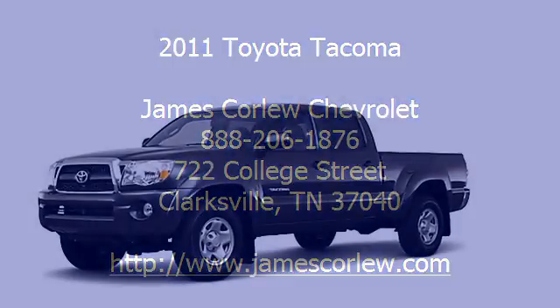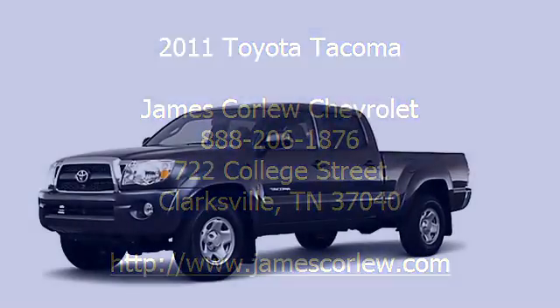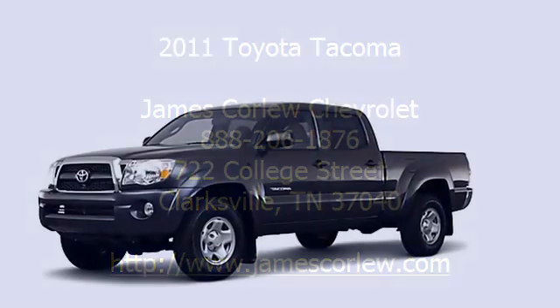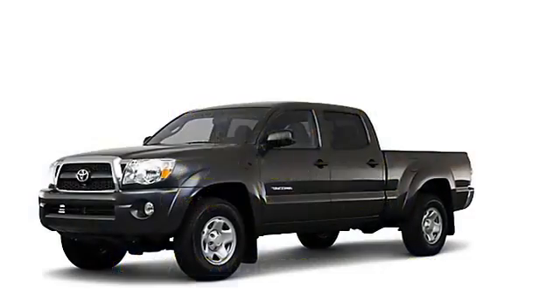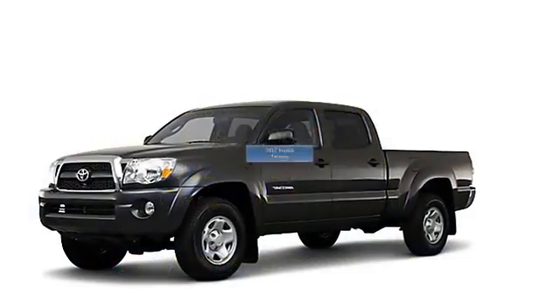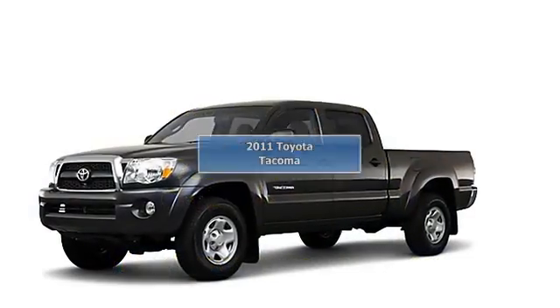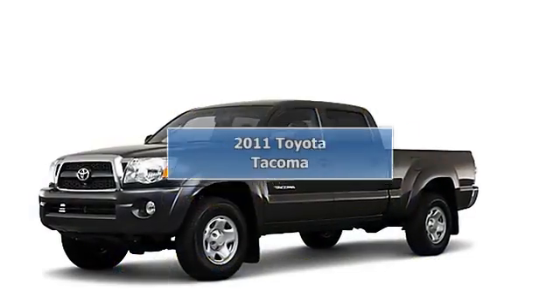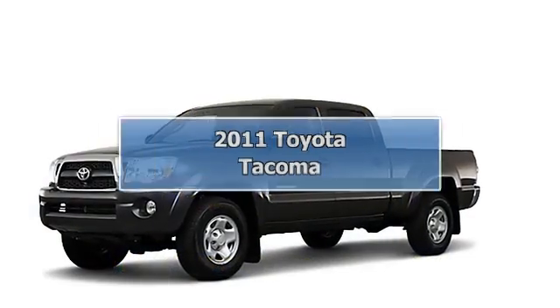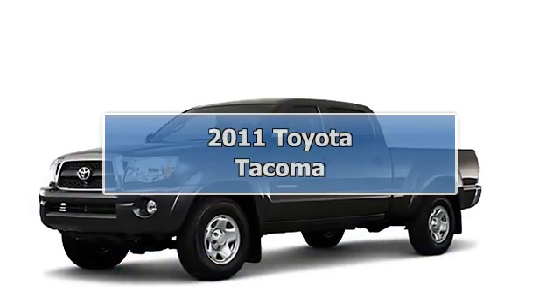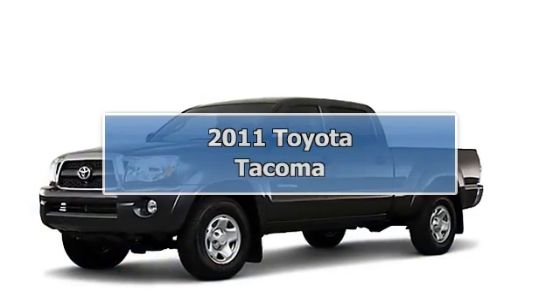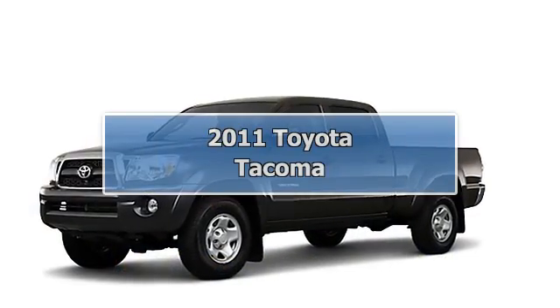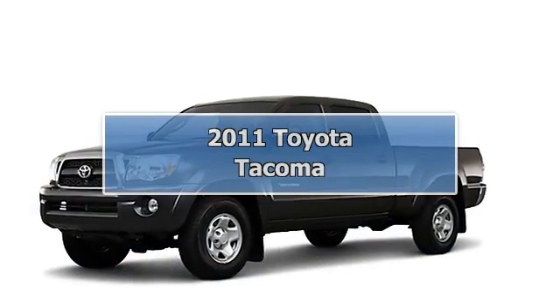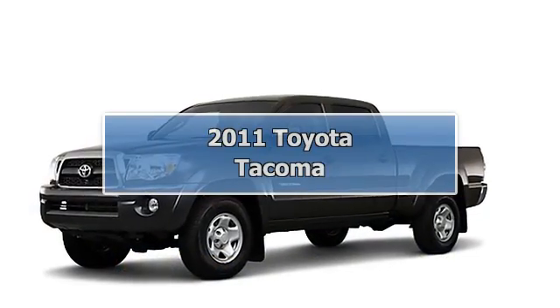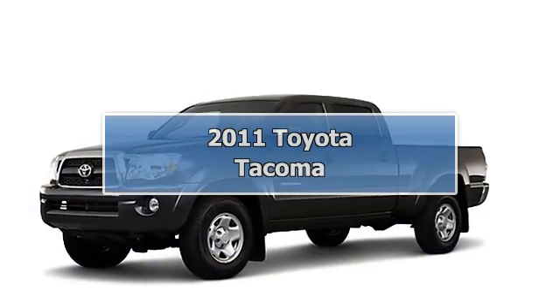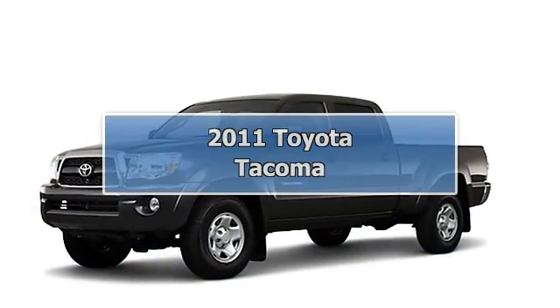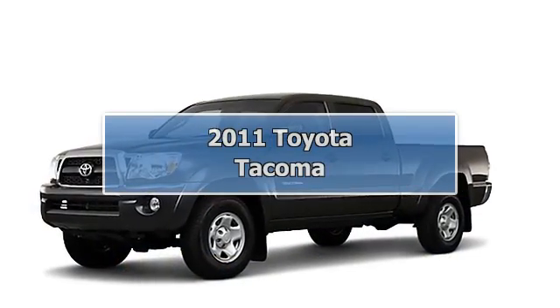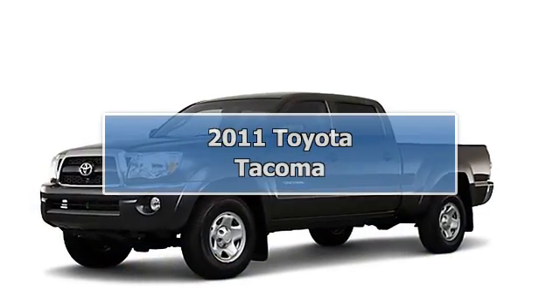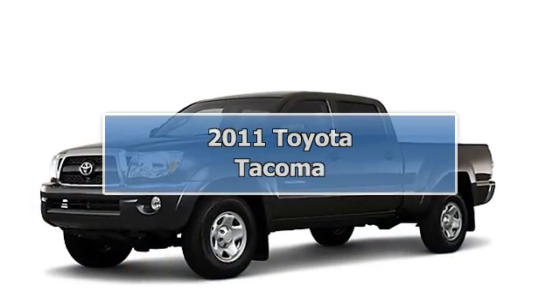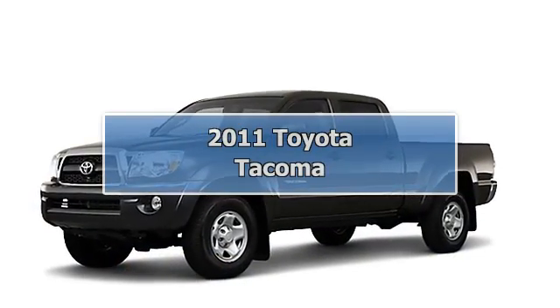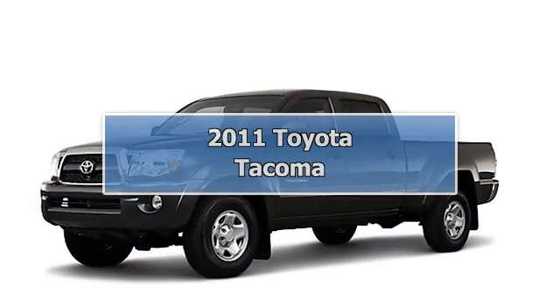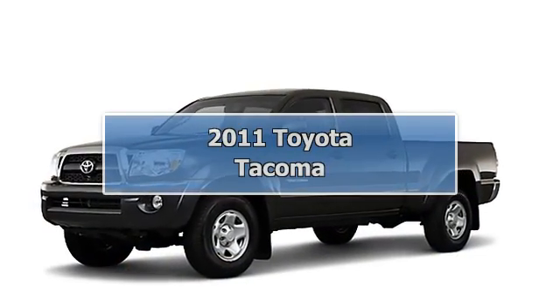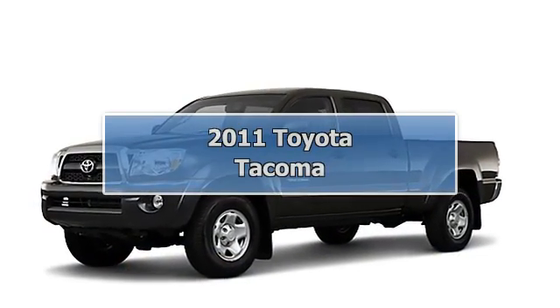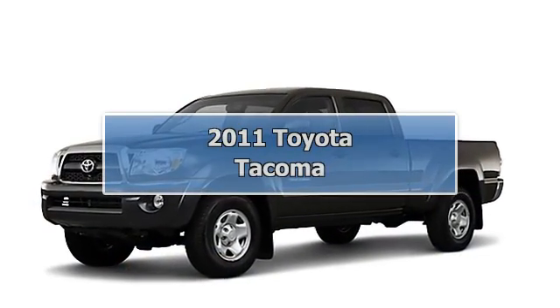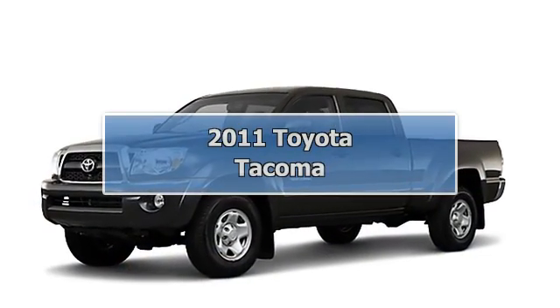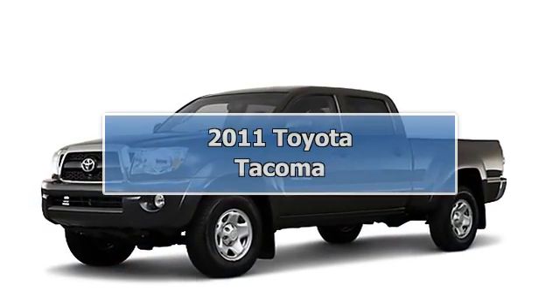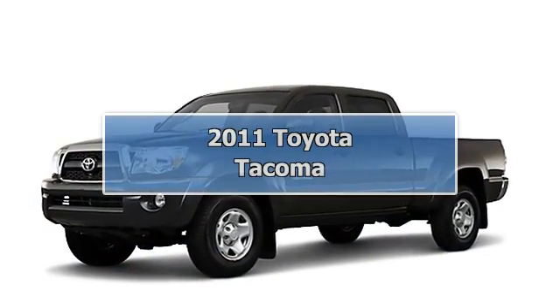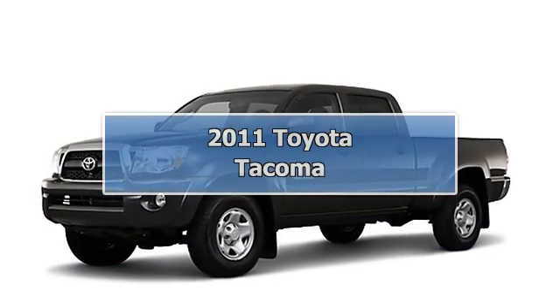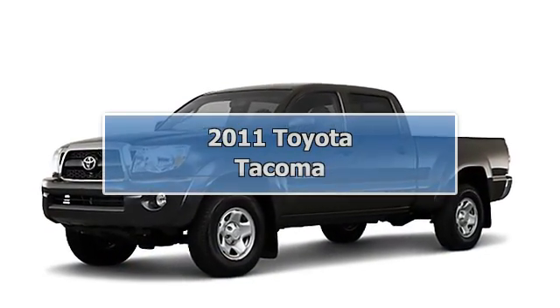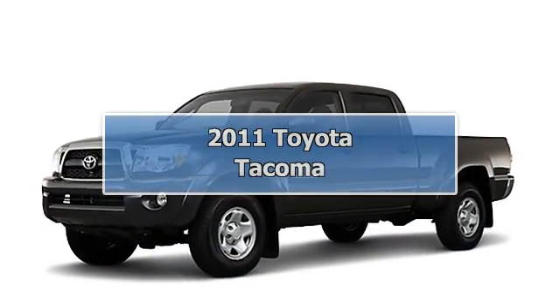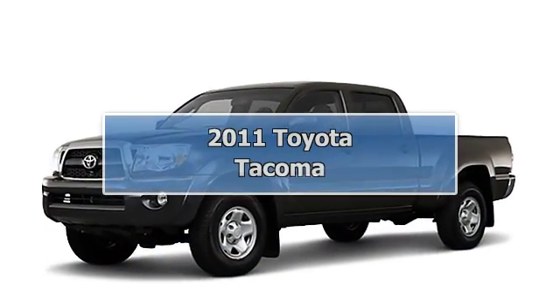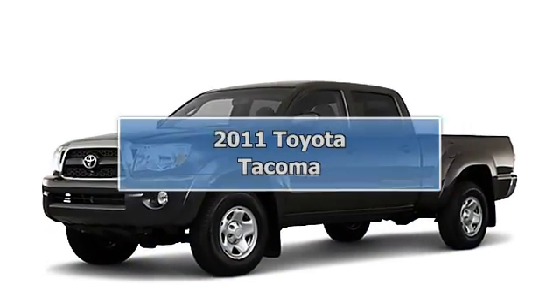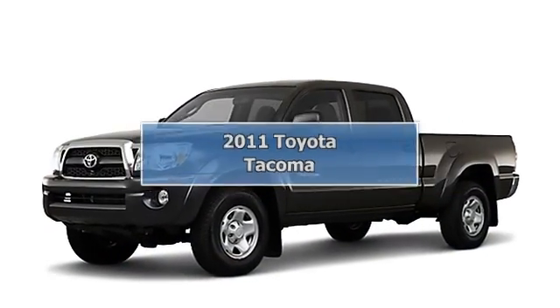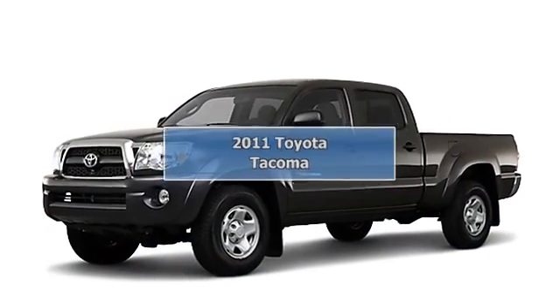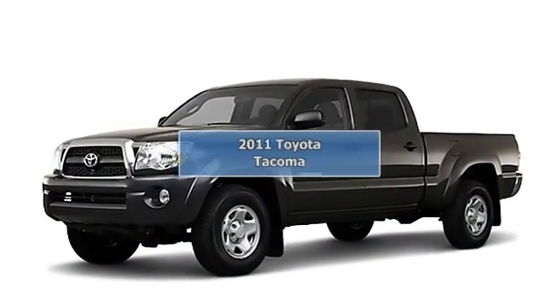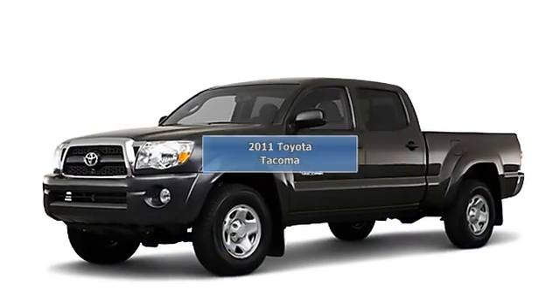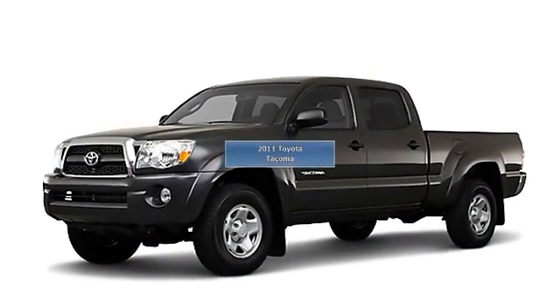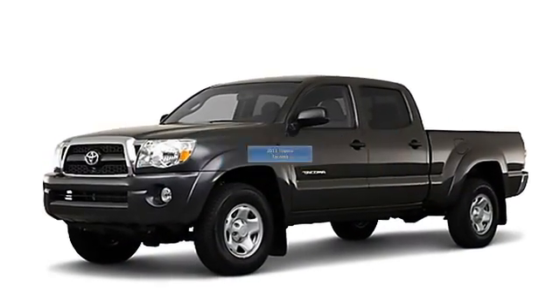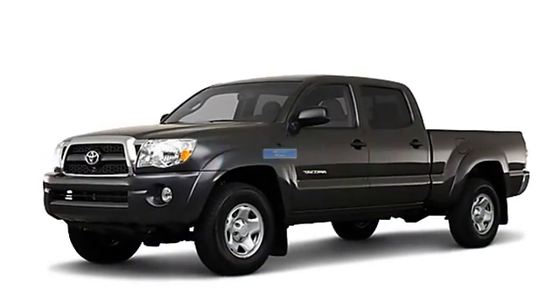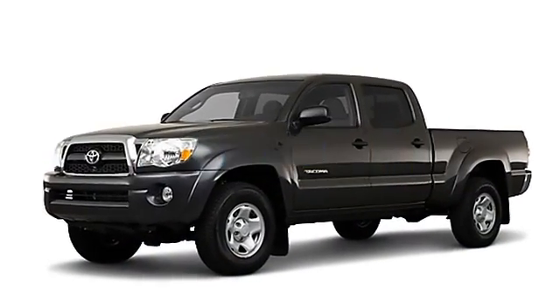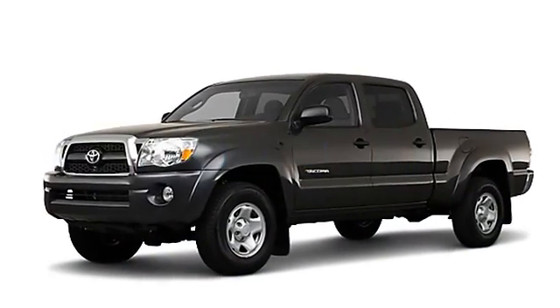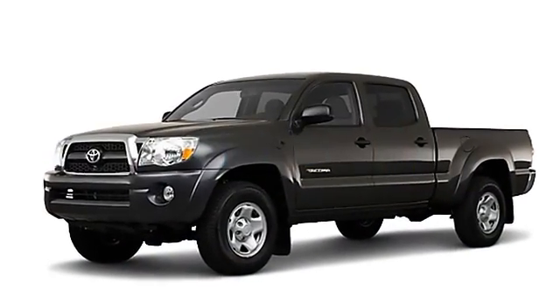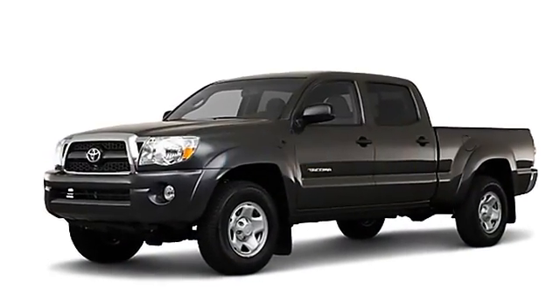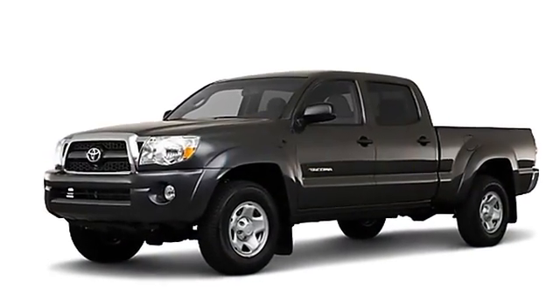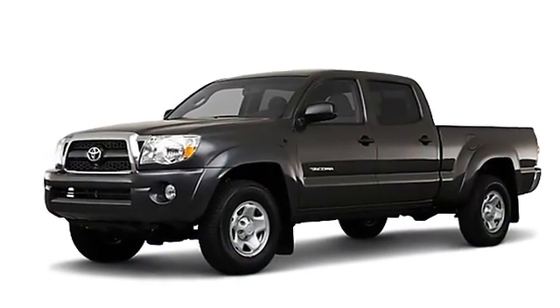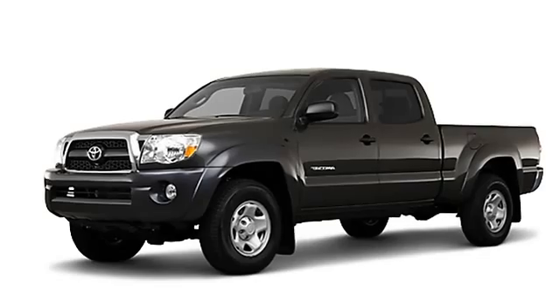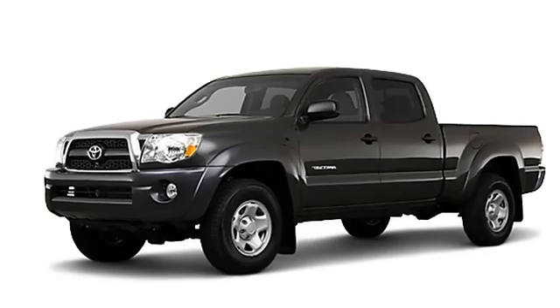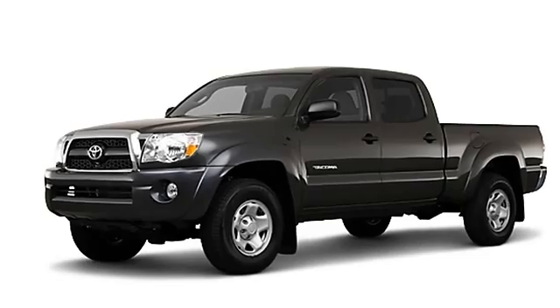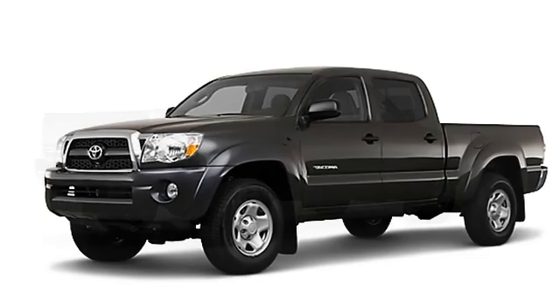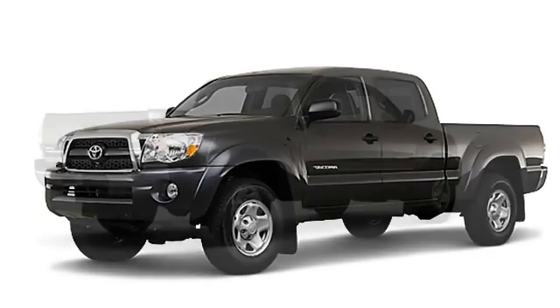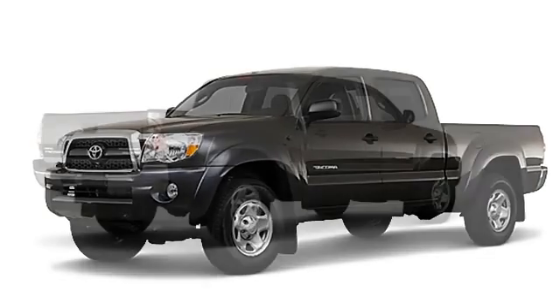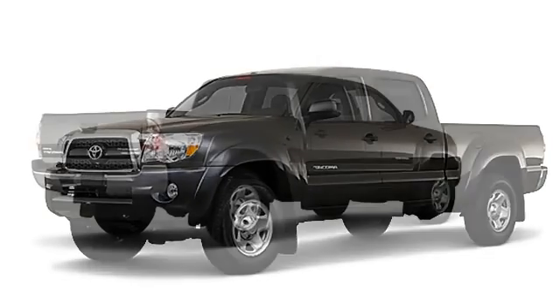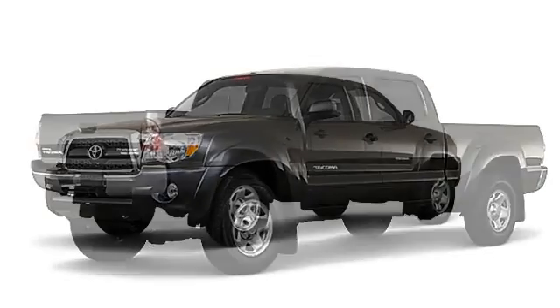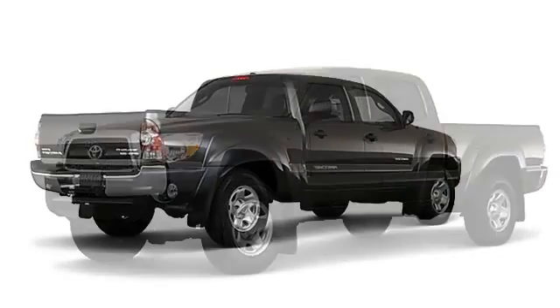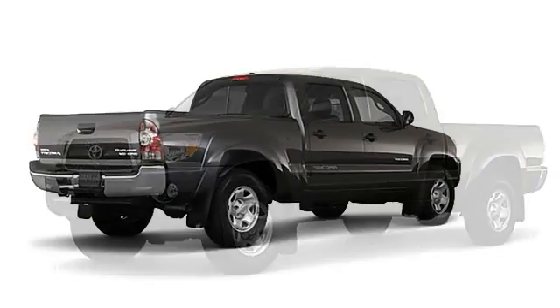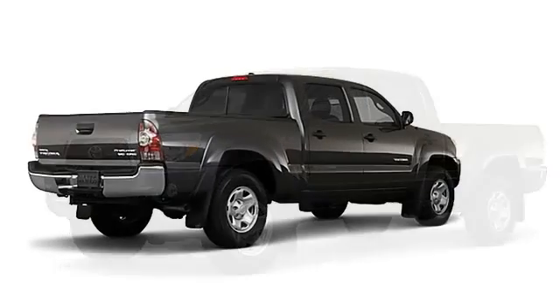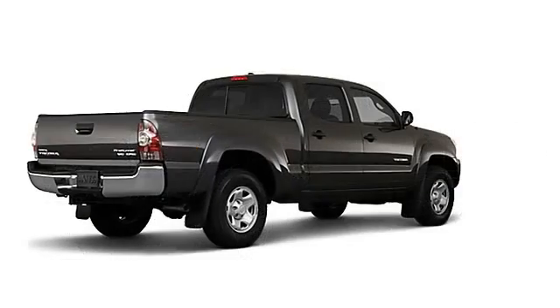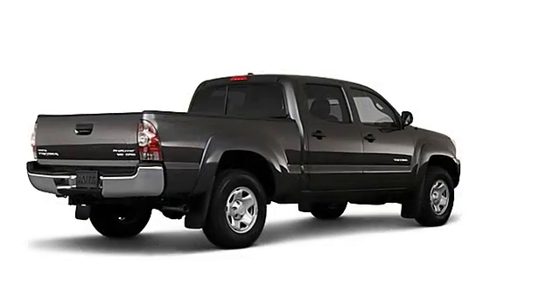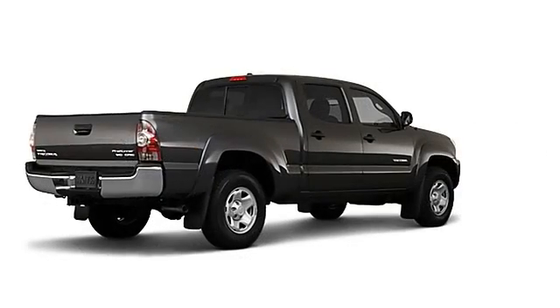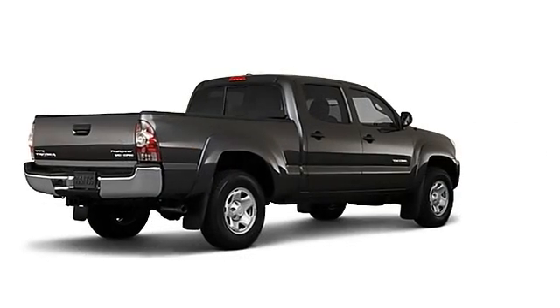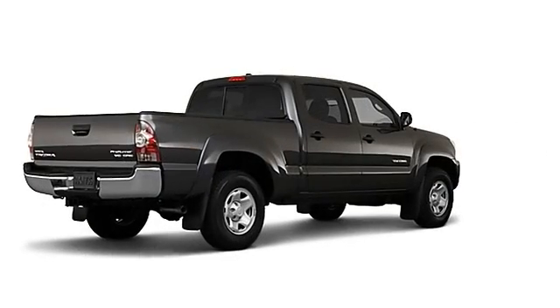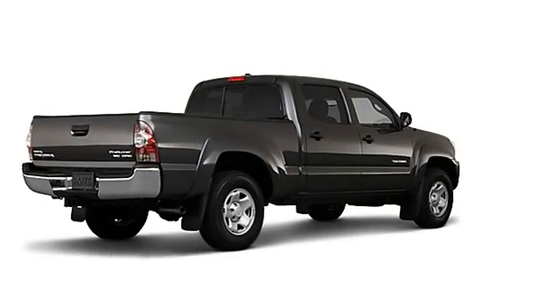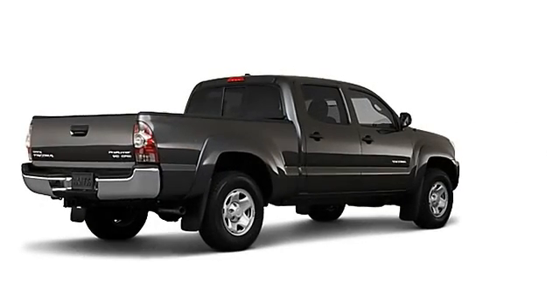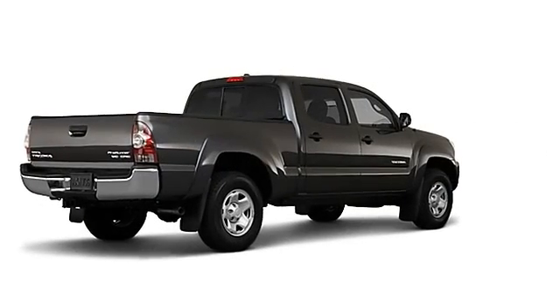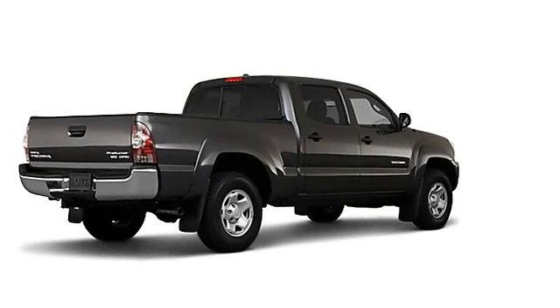2011 Toyota Tacoma Double Cab 4WD. This vehicle features the following equipment.